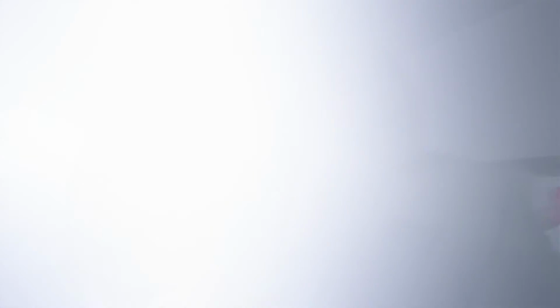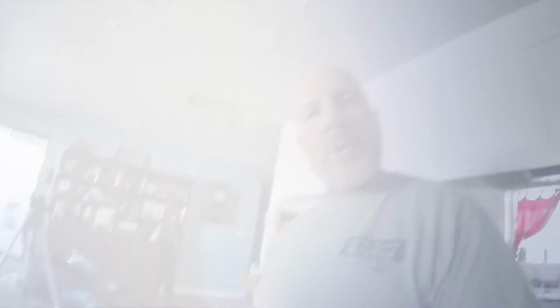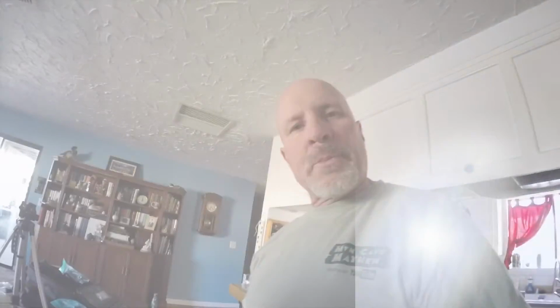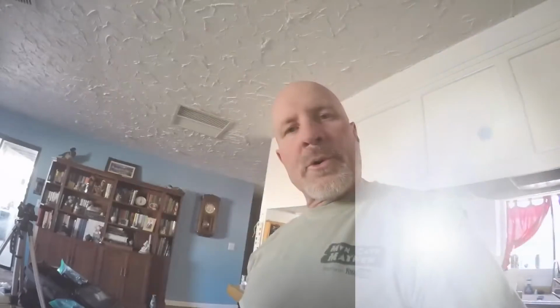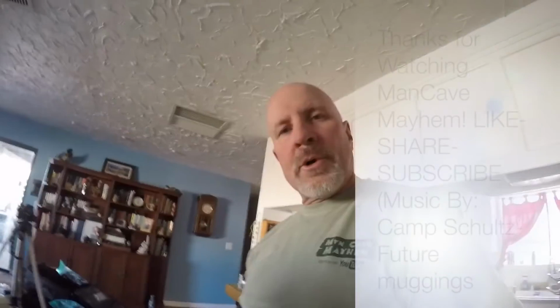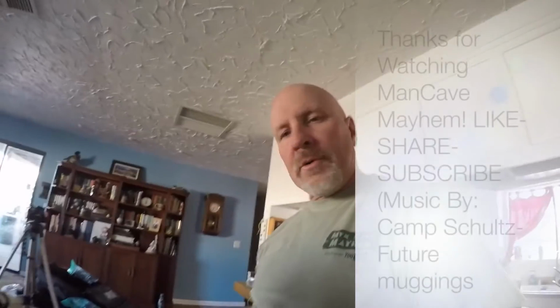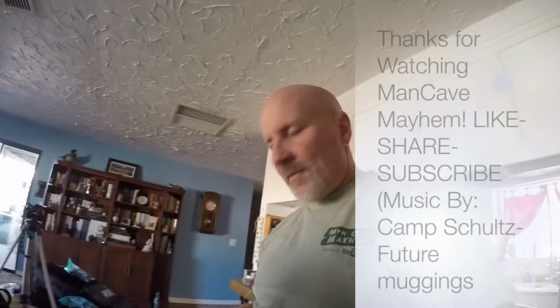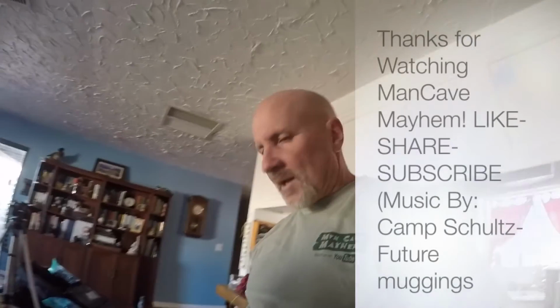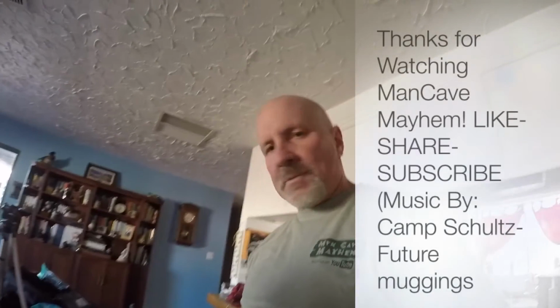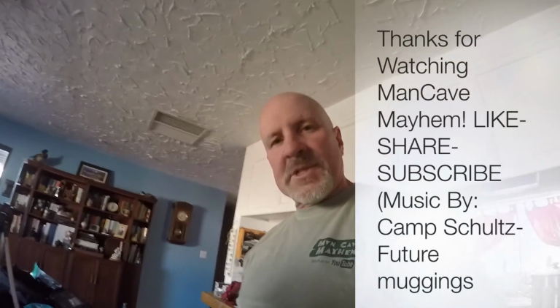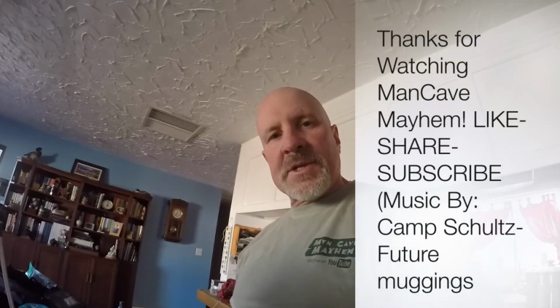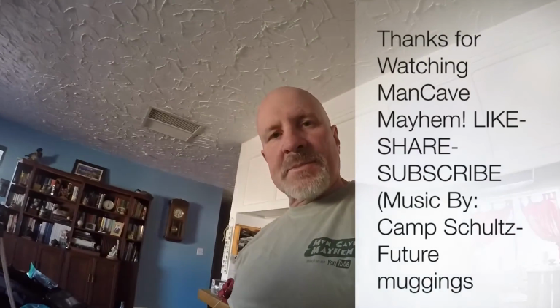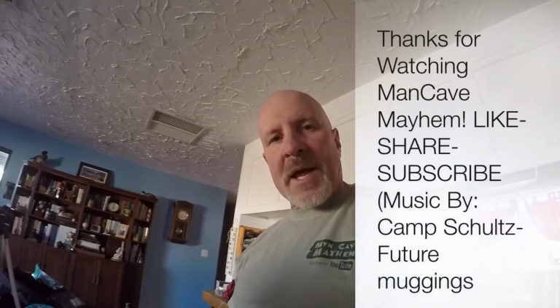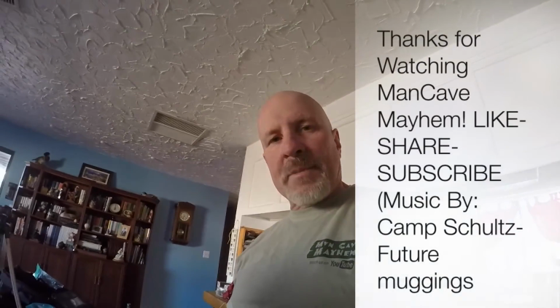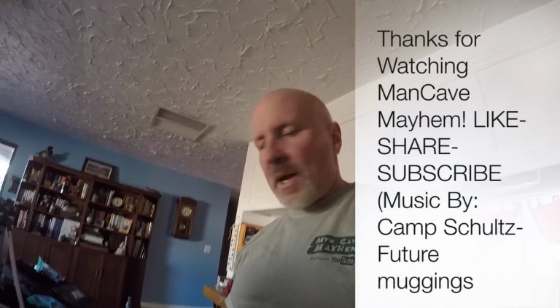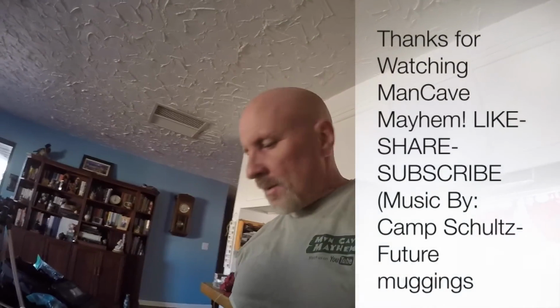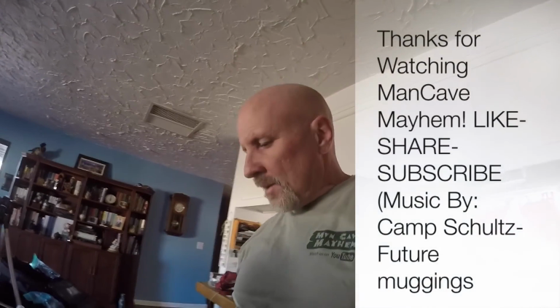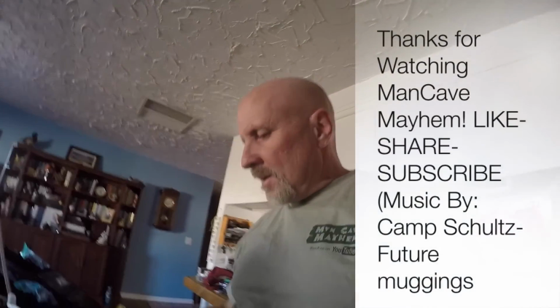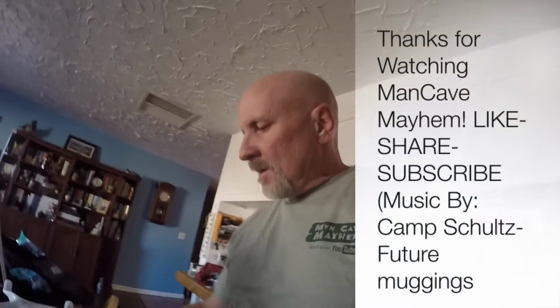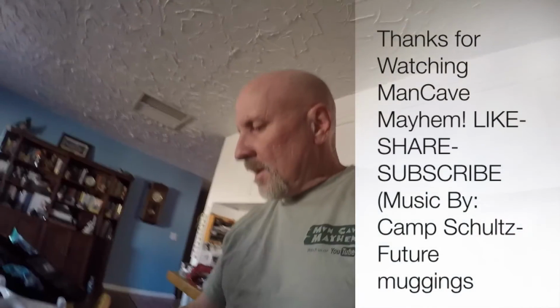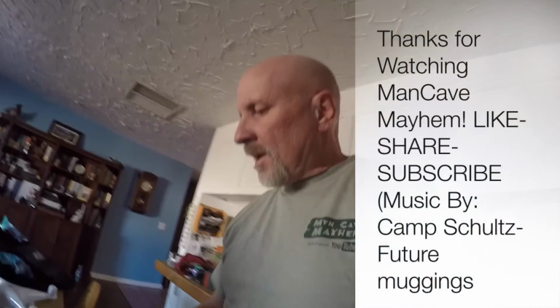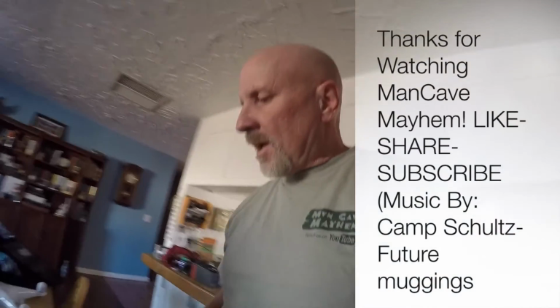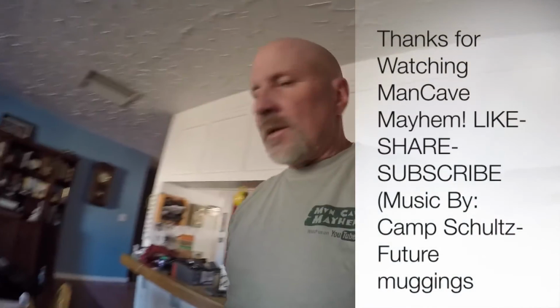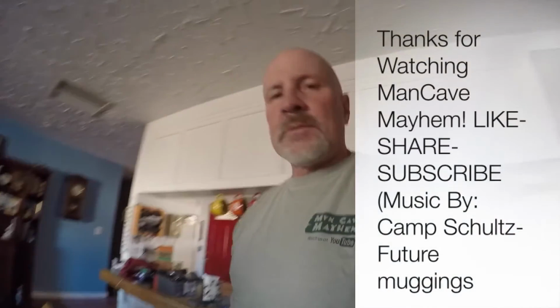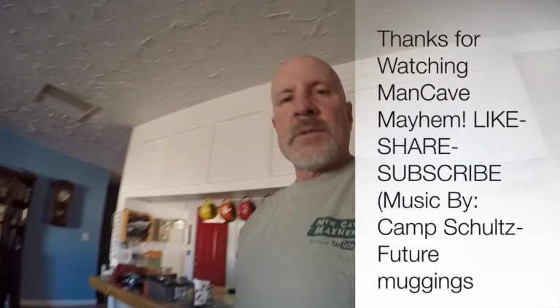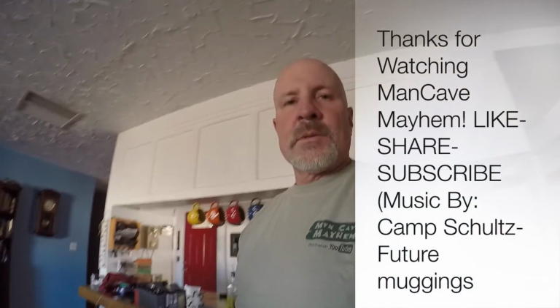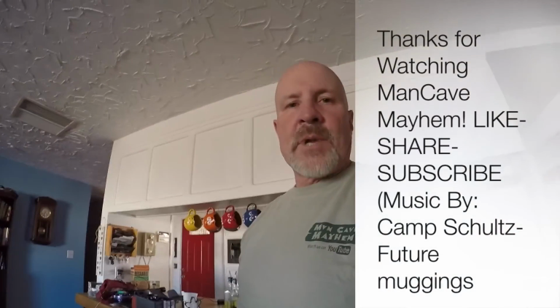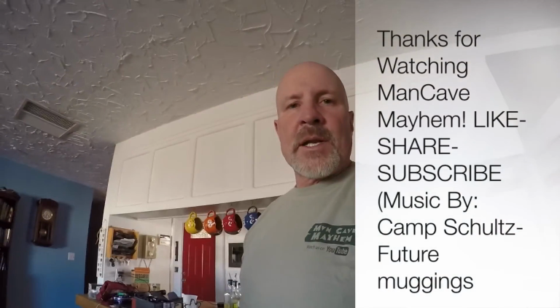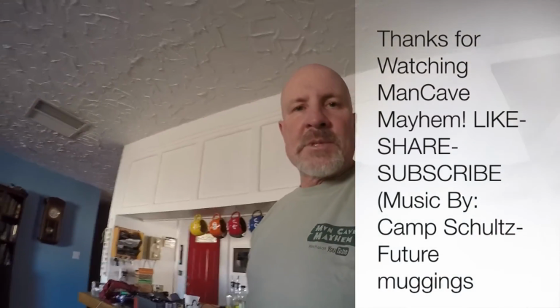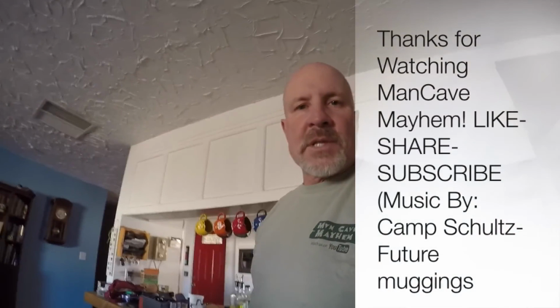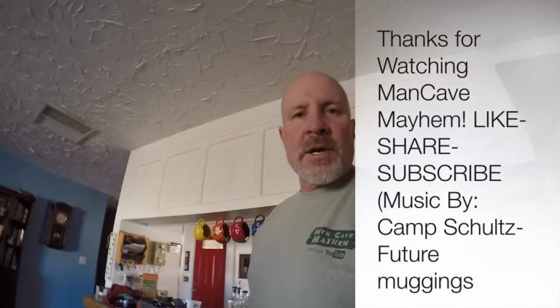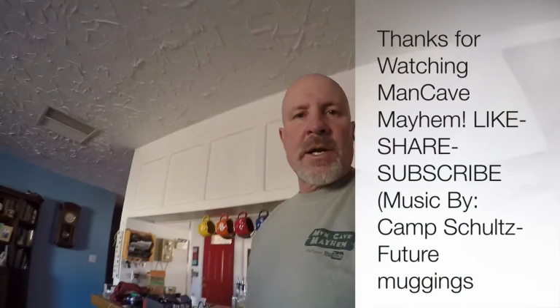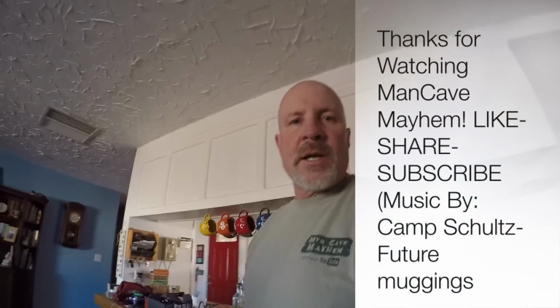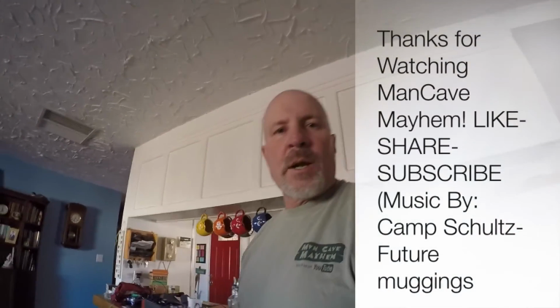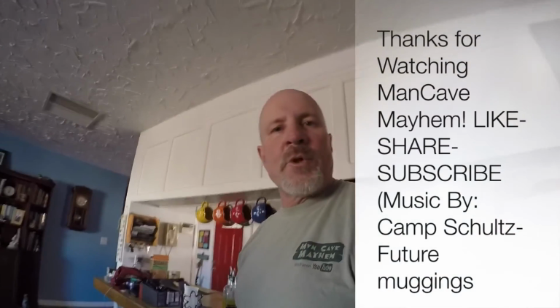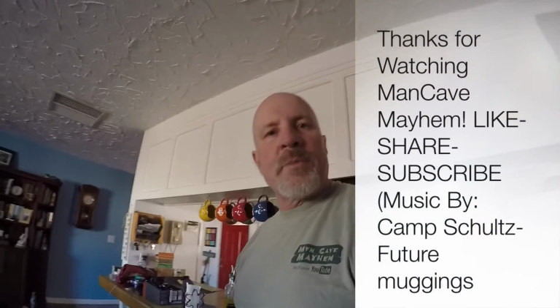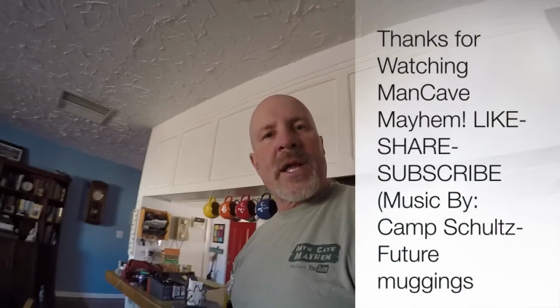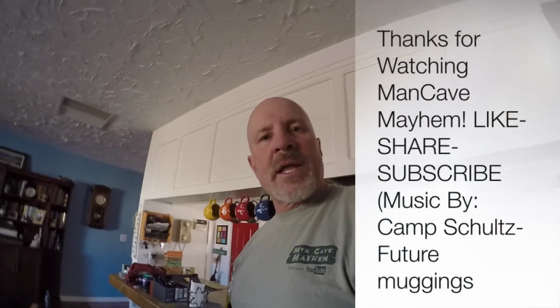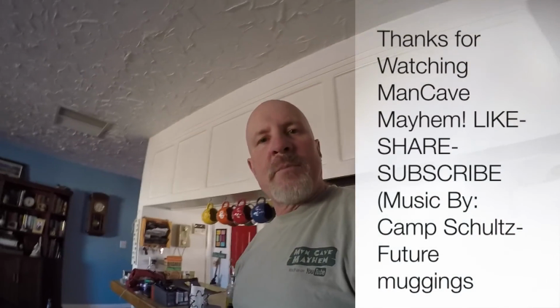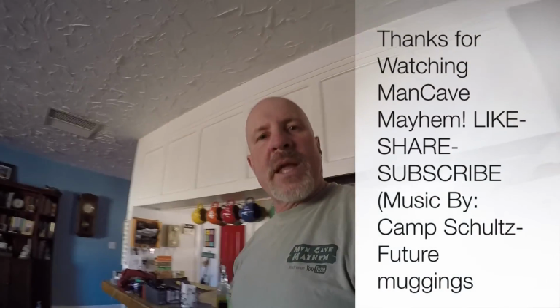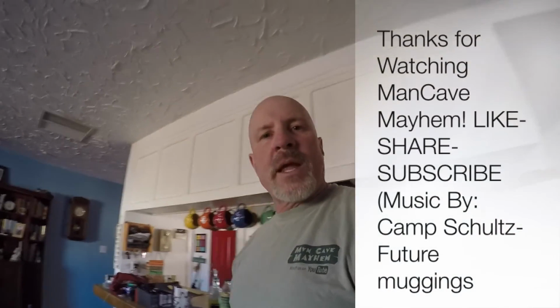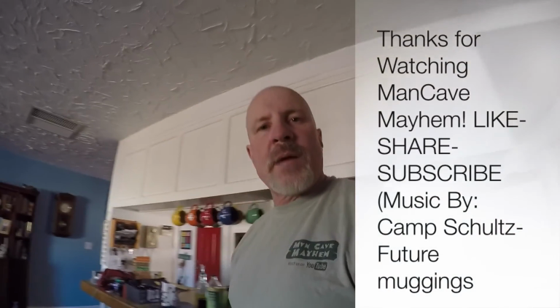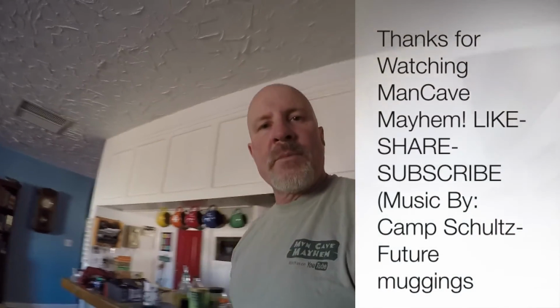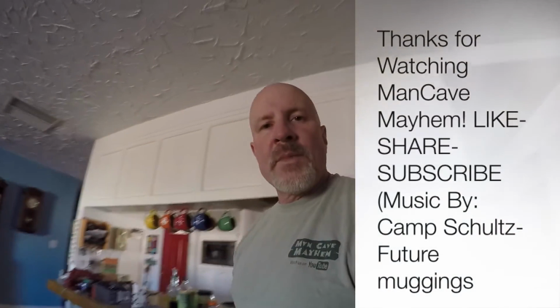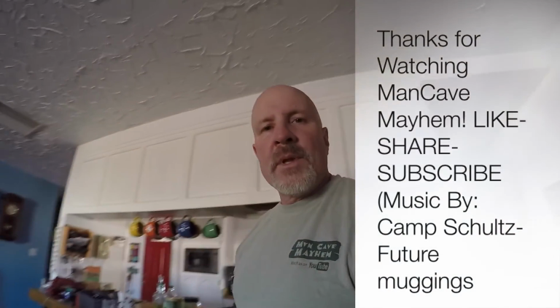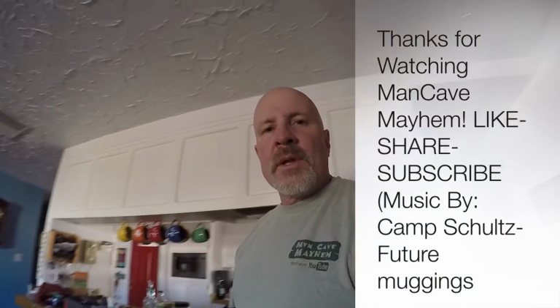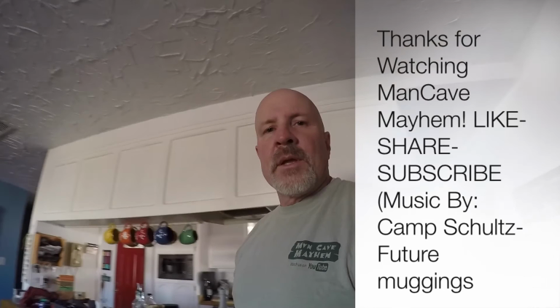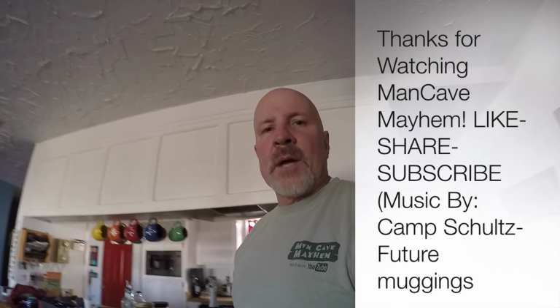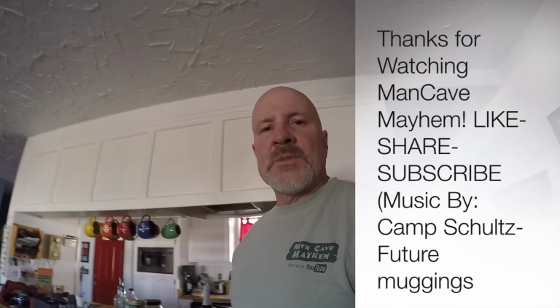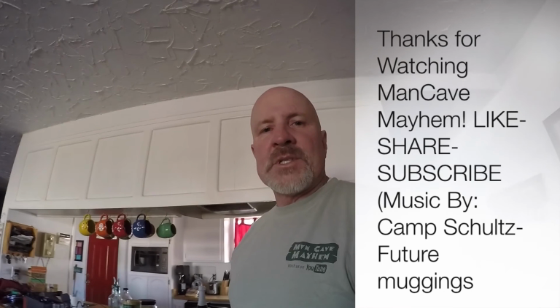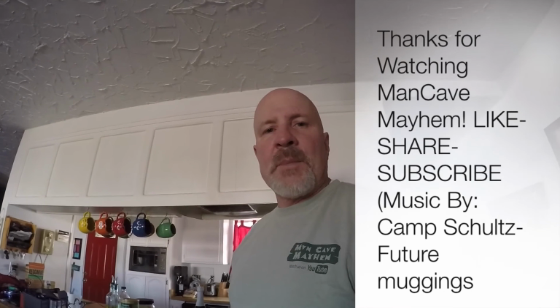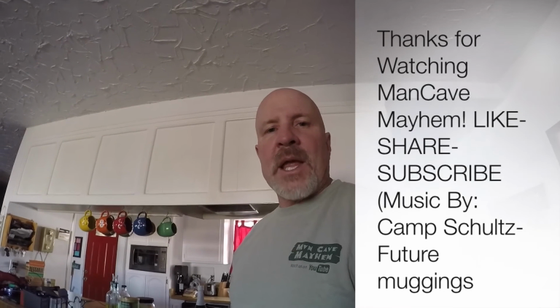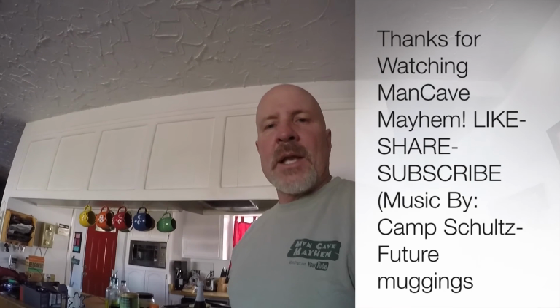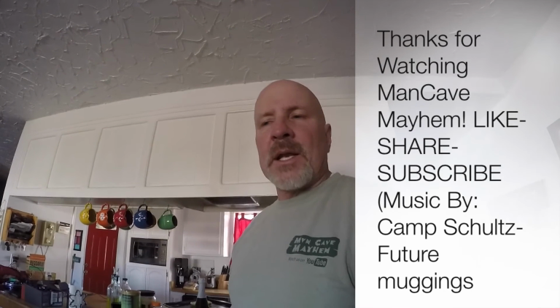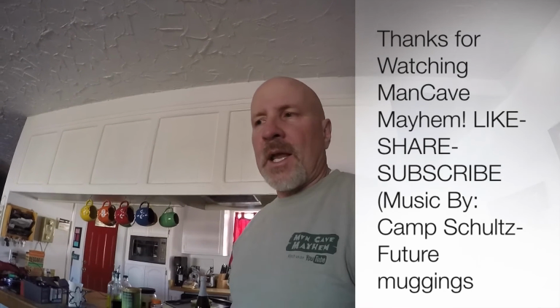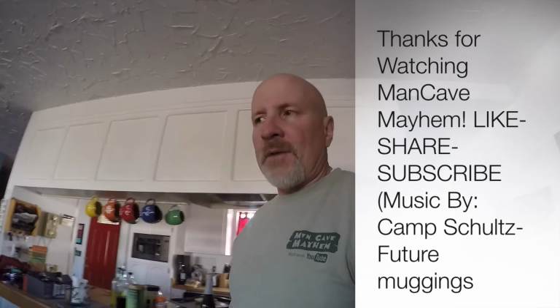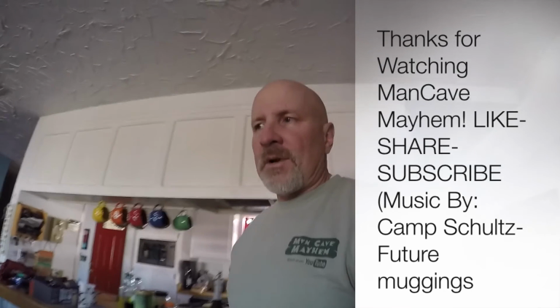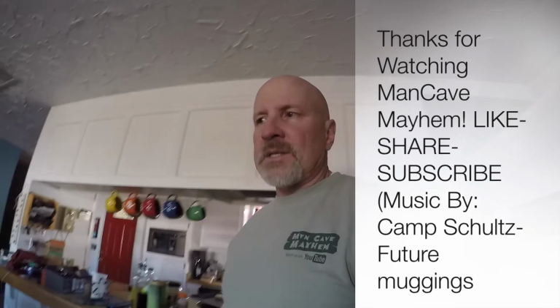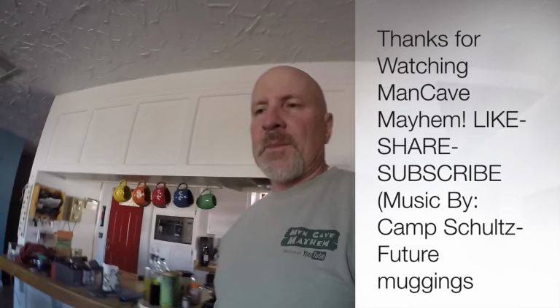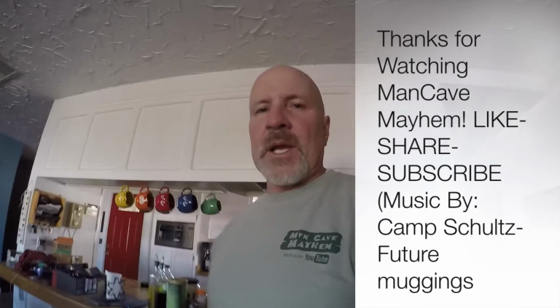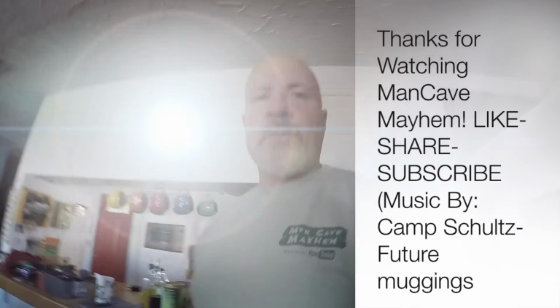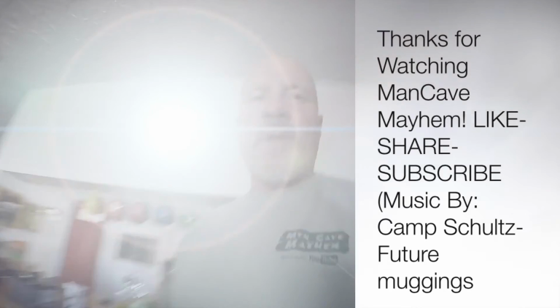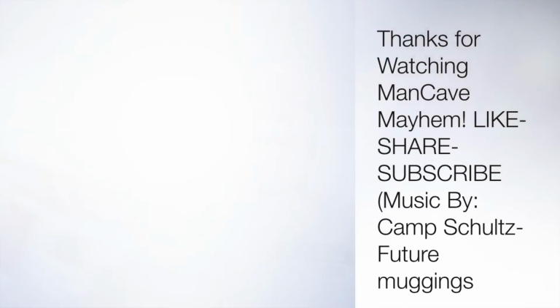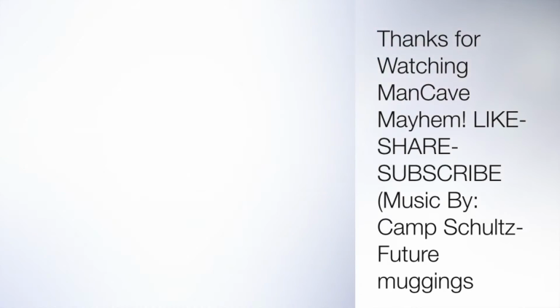PolarPro Phantom Series backpack. Again, my name is Larry, I'm with Man Cave Mayhem. I'm just a man in a cave causing mayhem. Thank you.